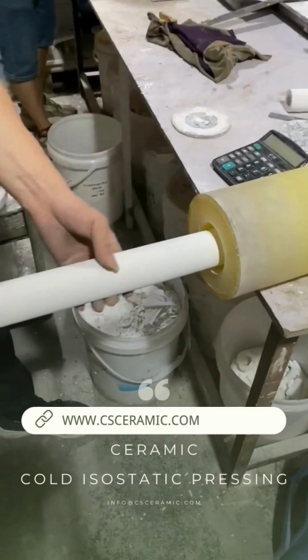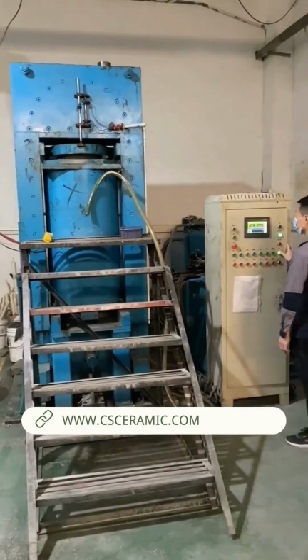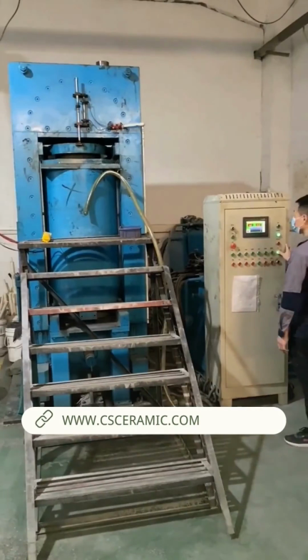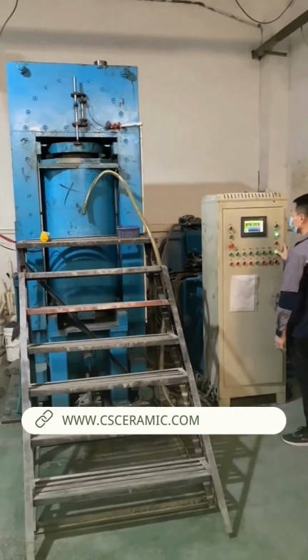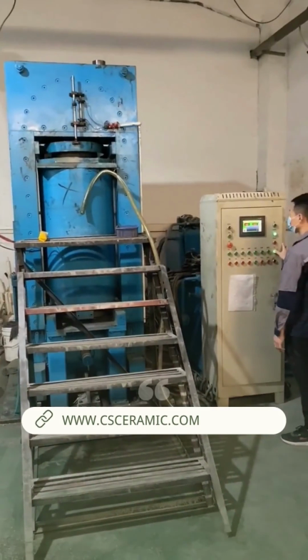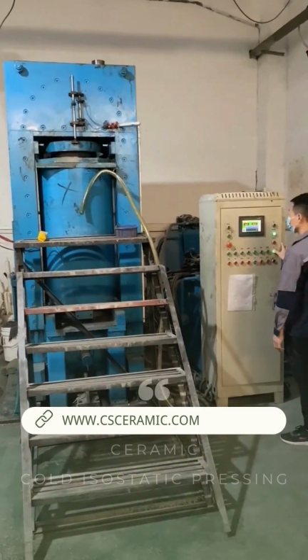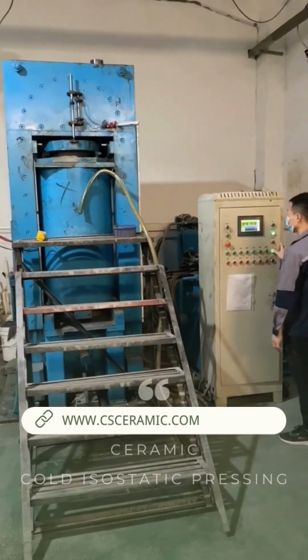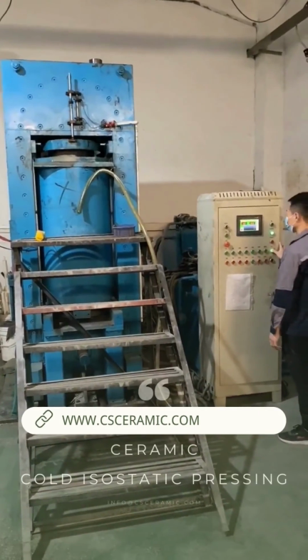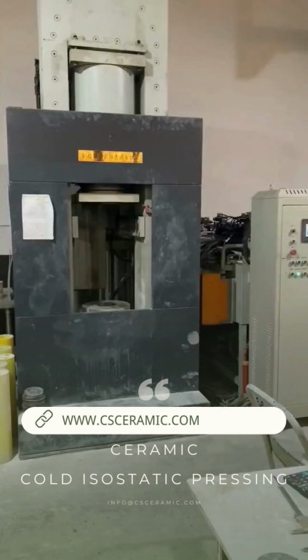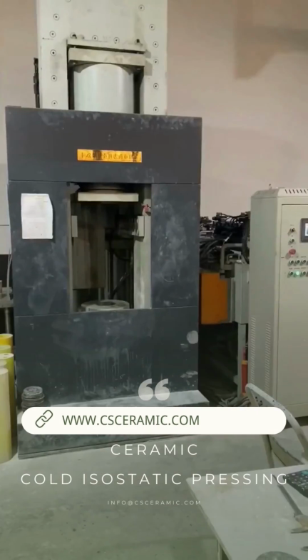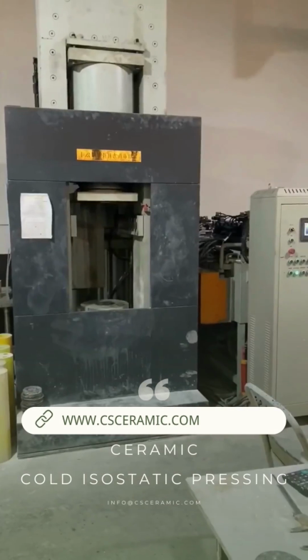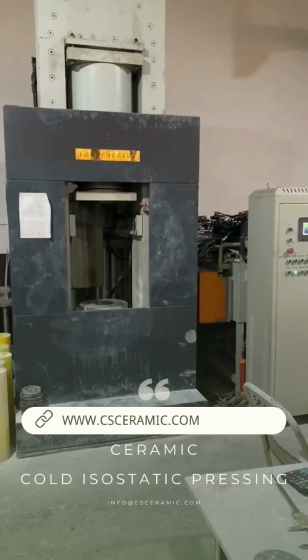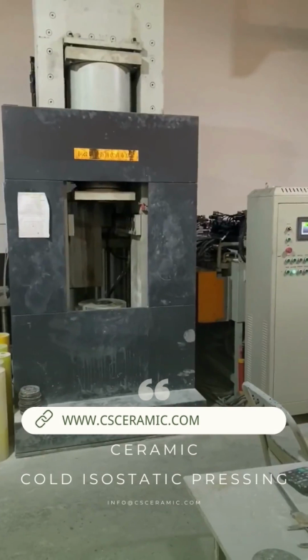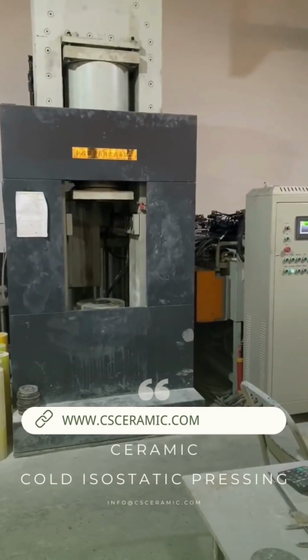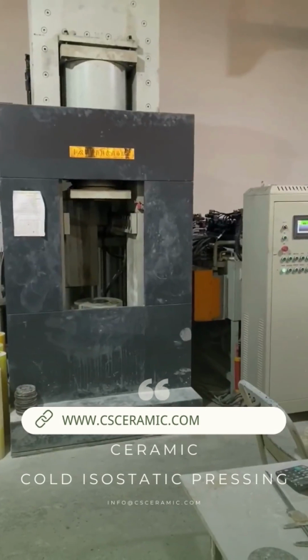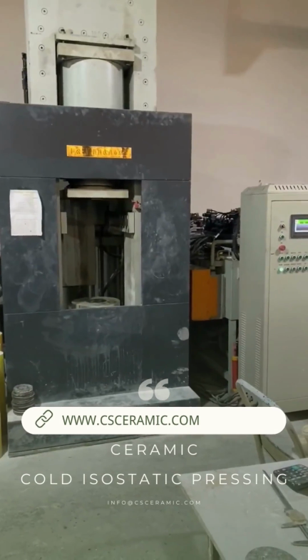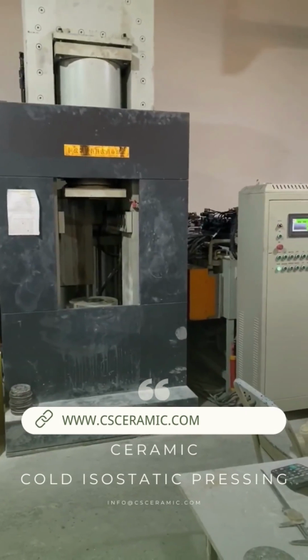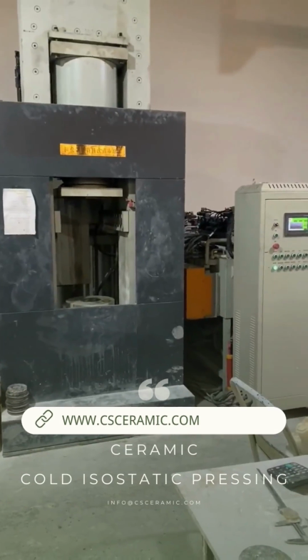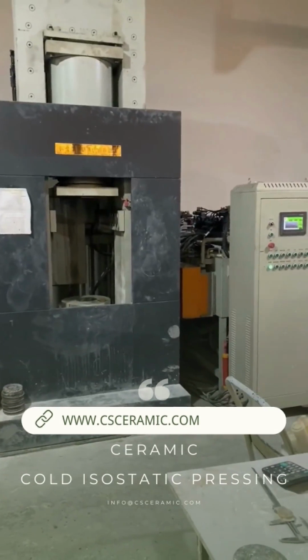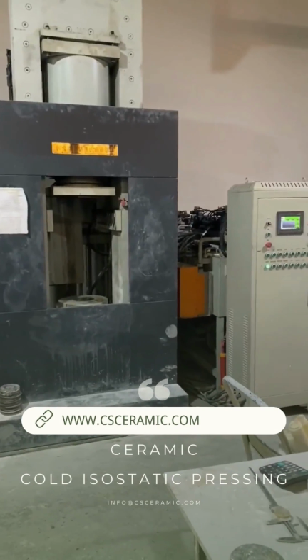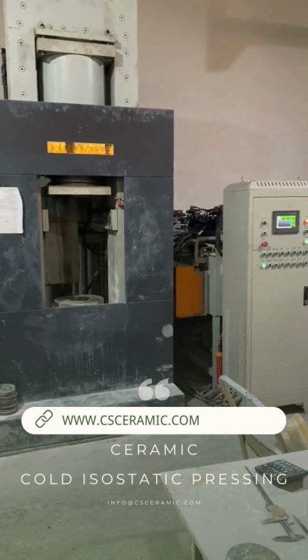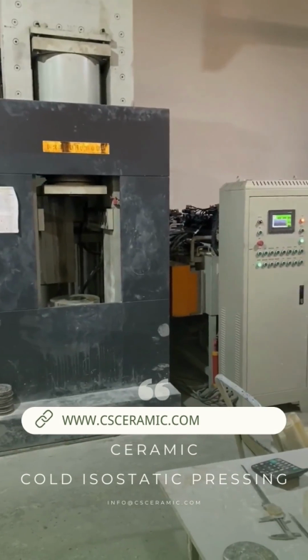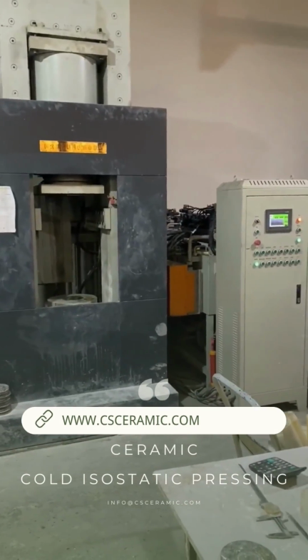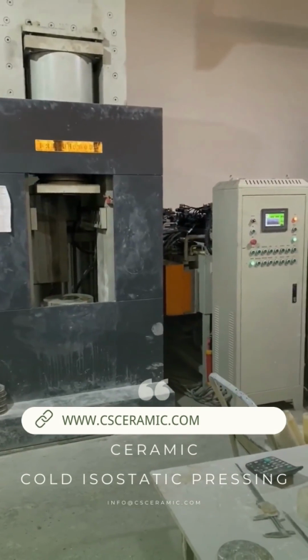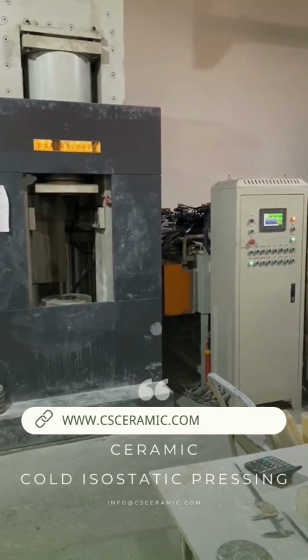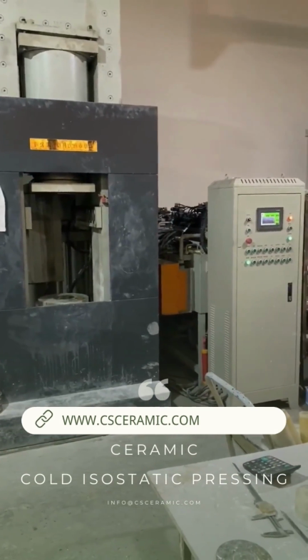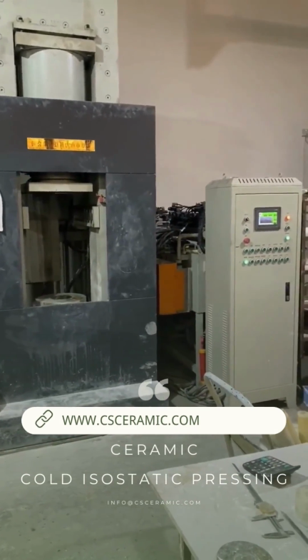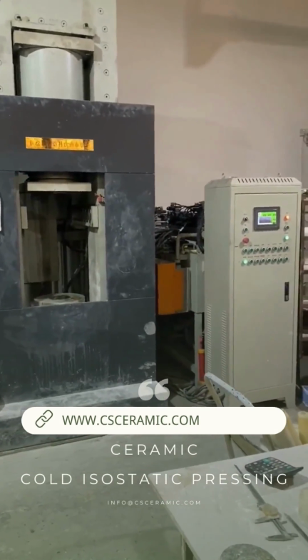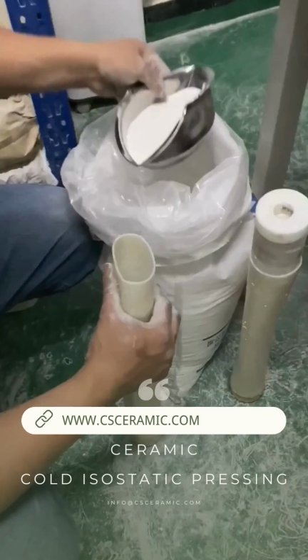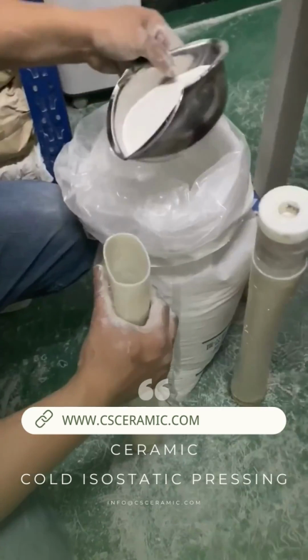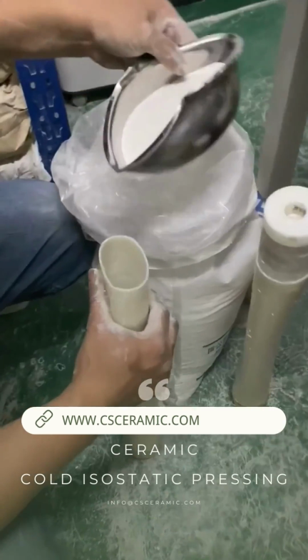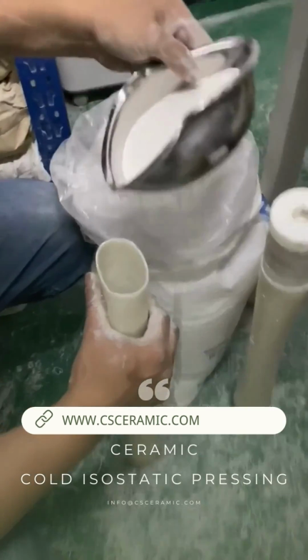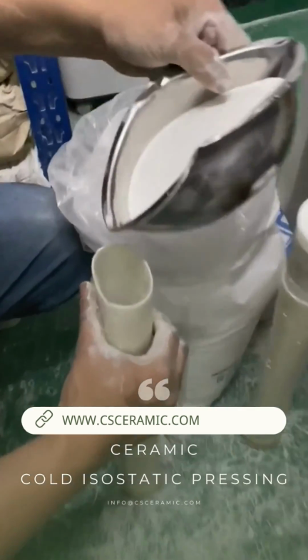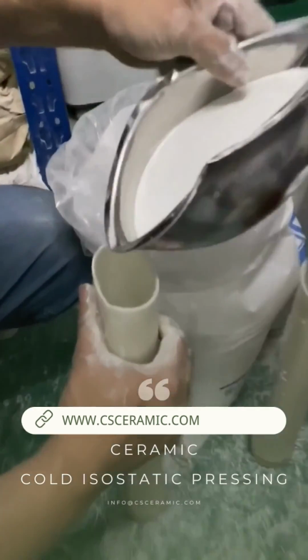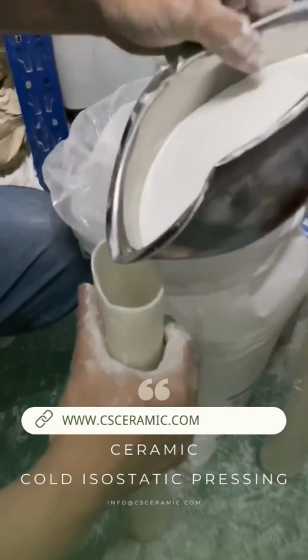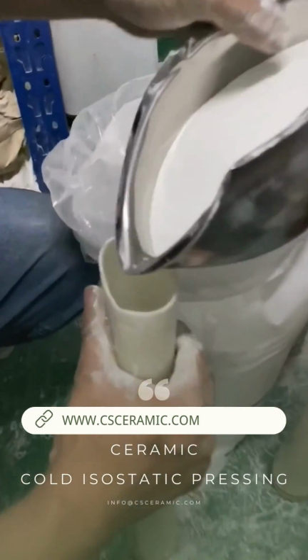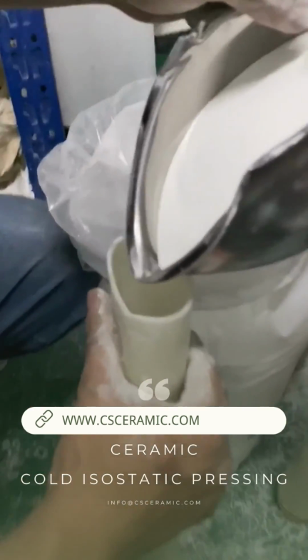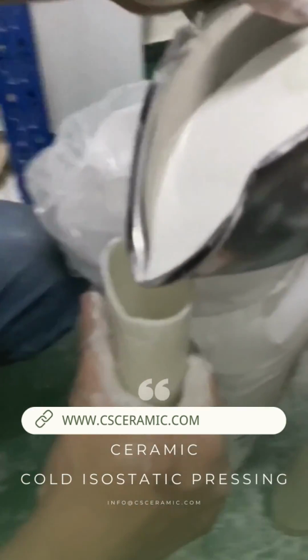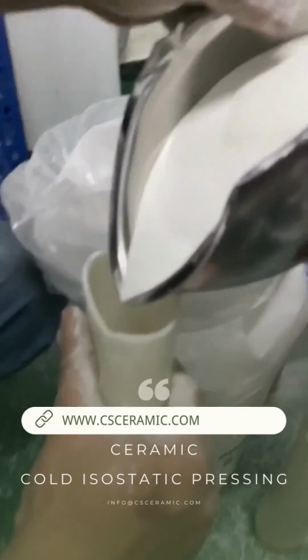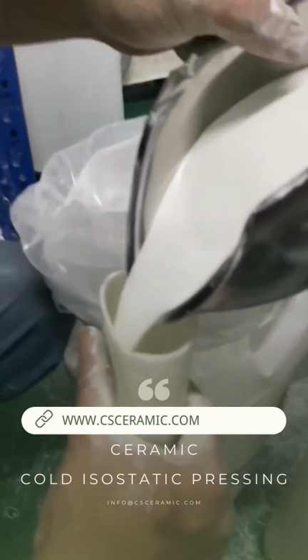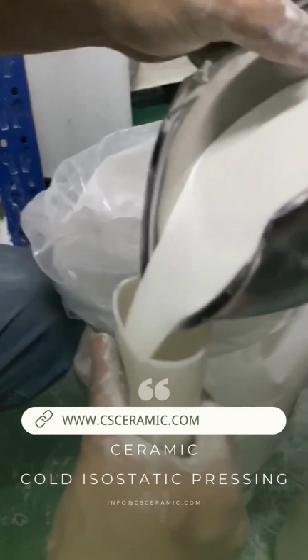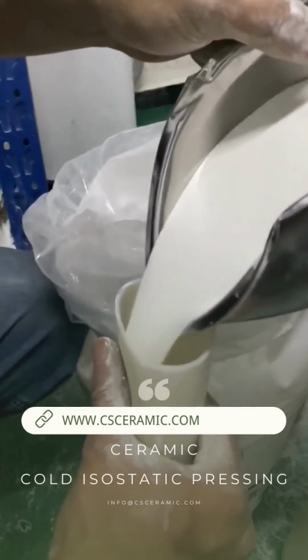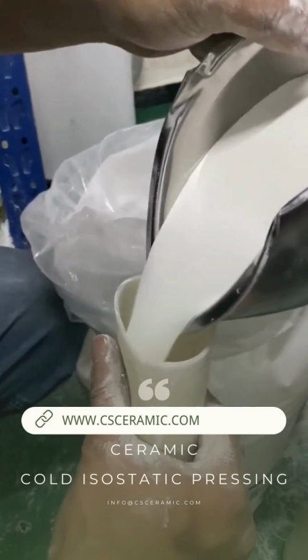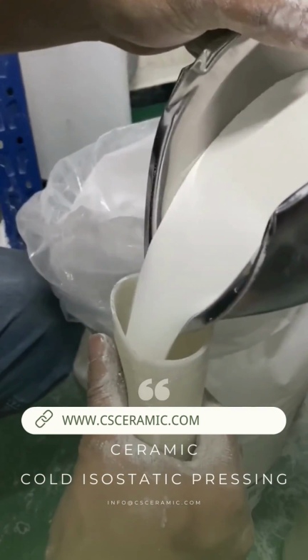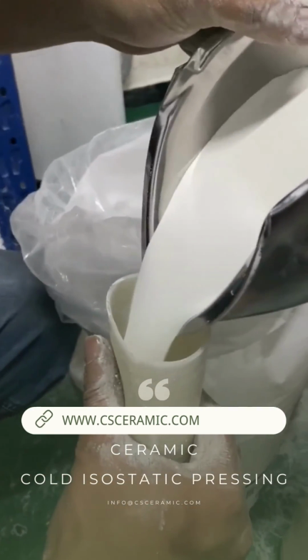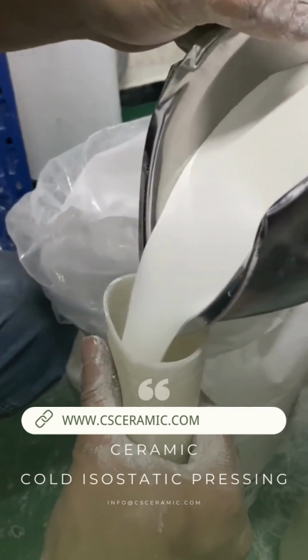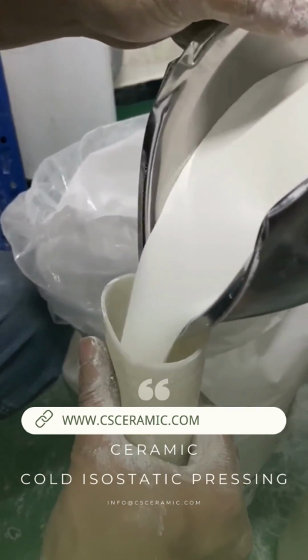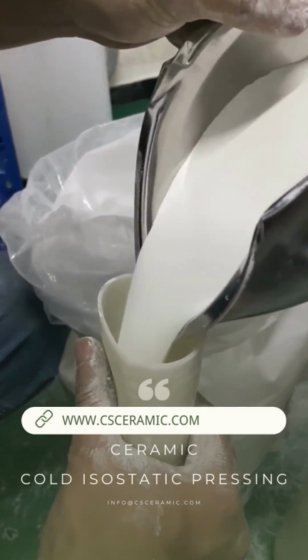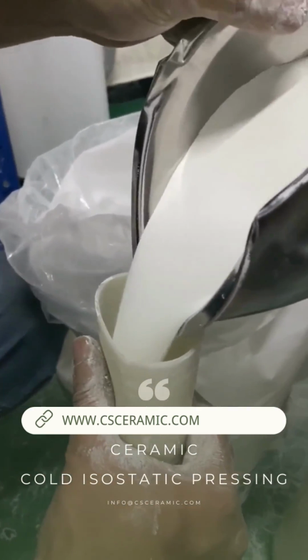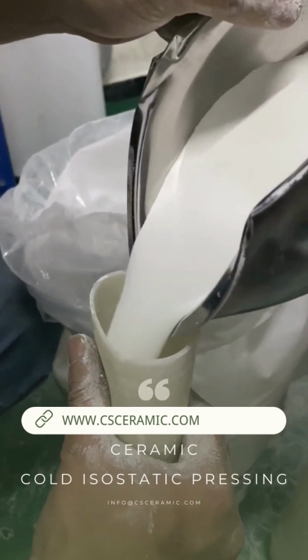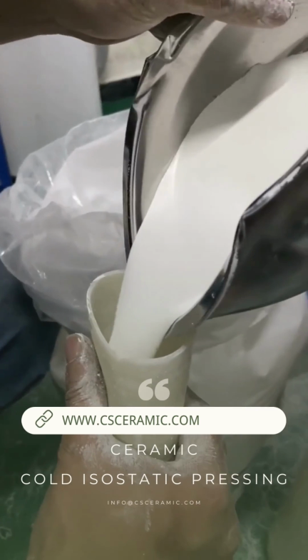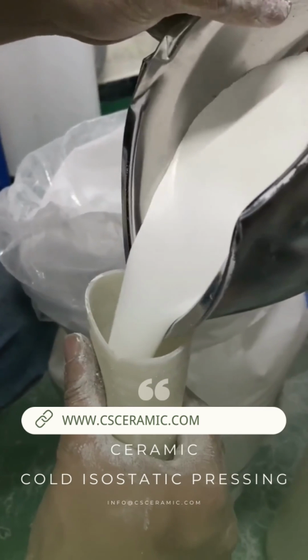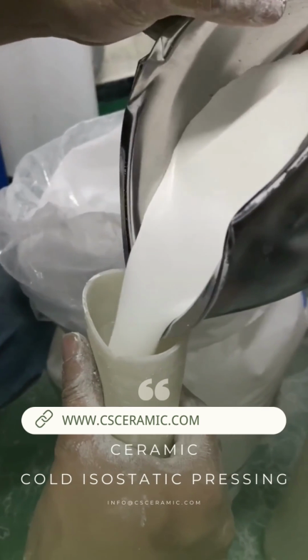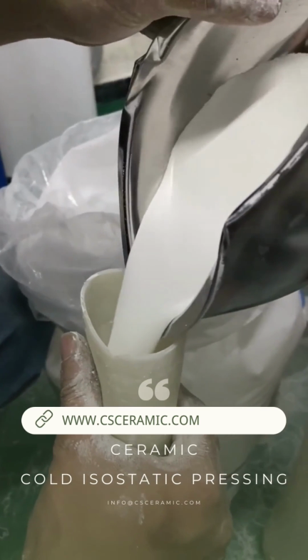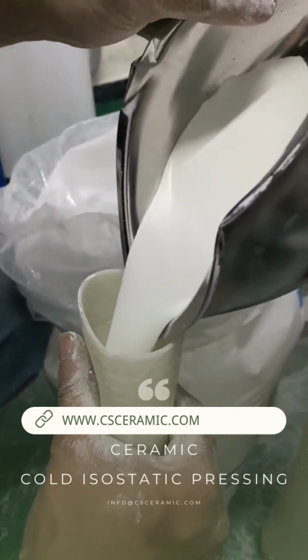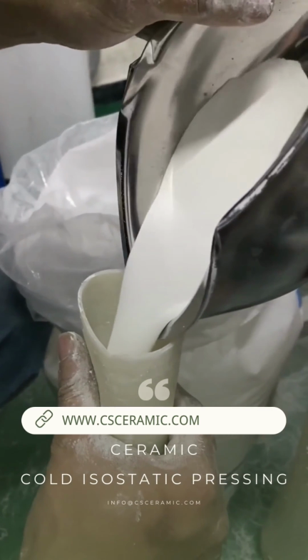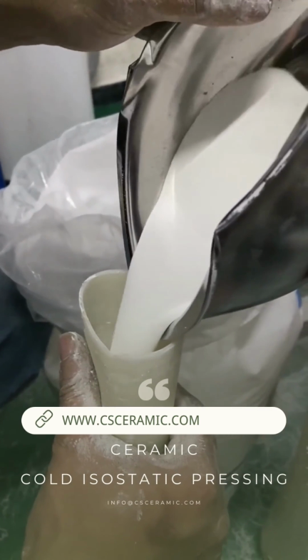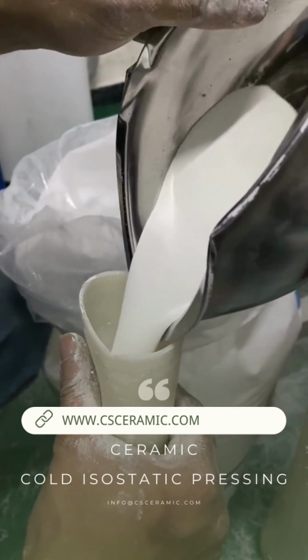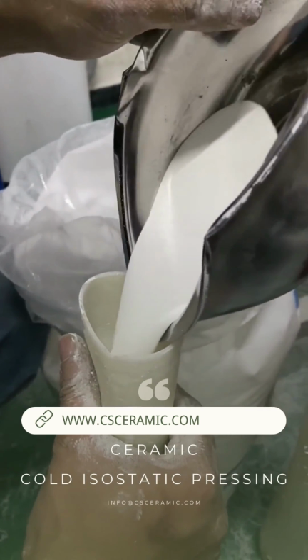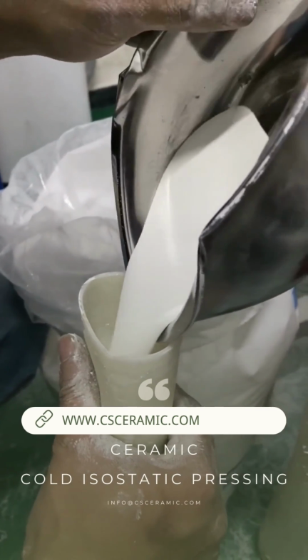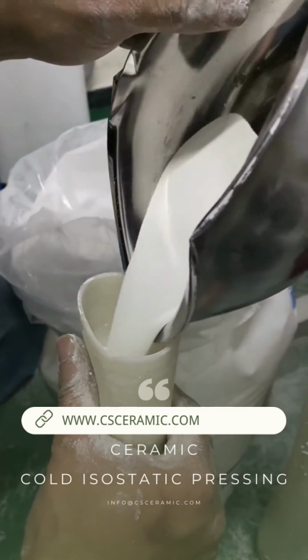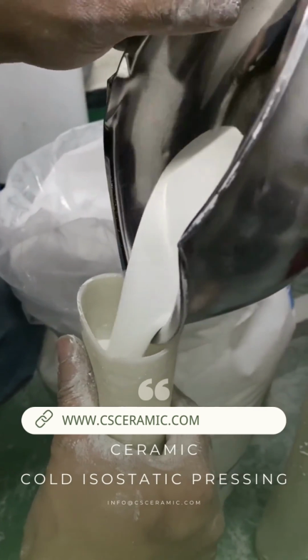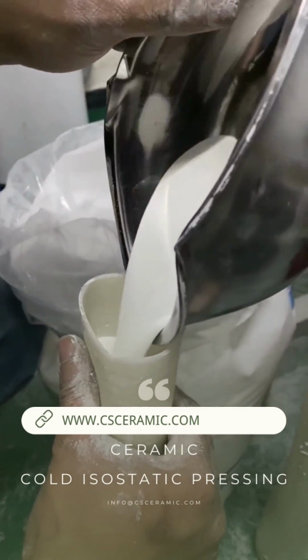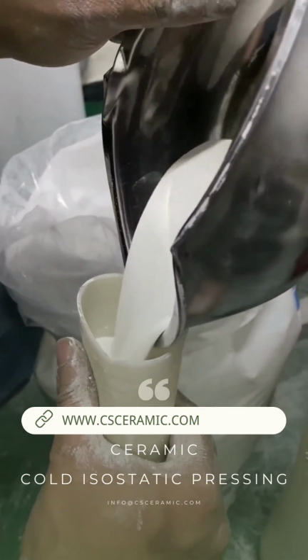Ceramic cold isostatic pressing mainly consists of the wet bag method and the dry bag type isostatic pressing.